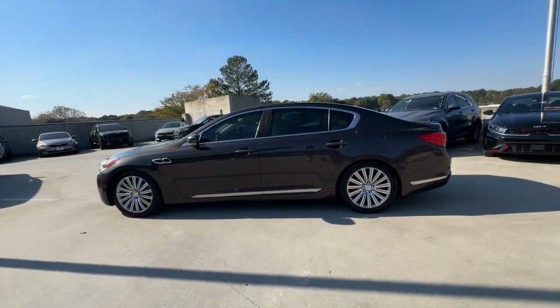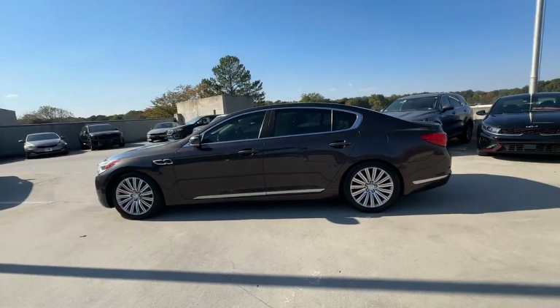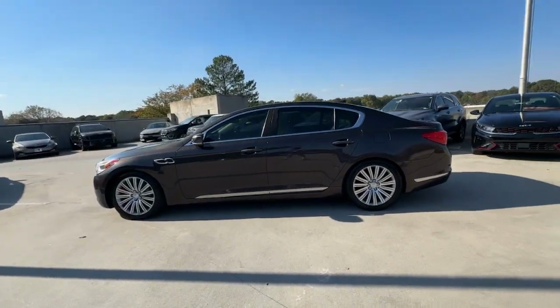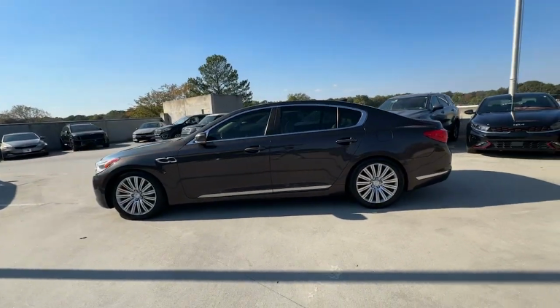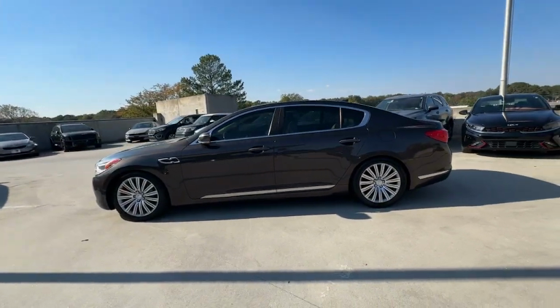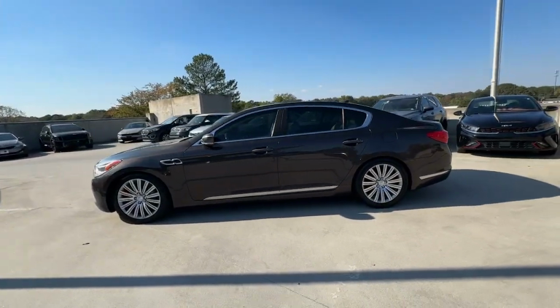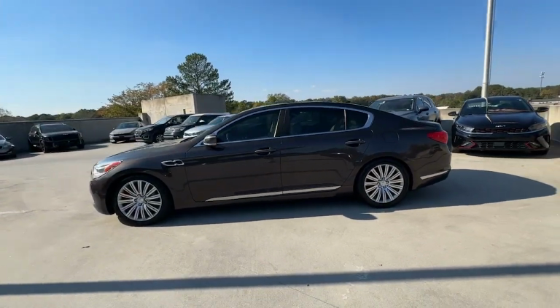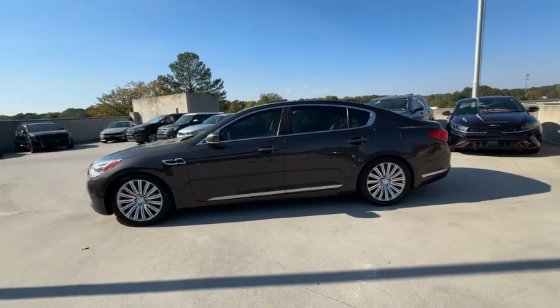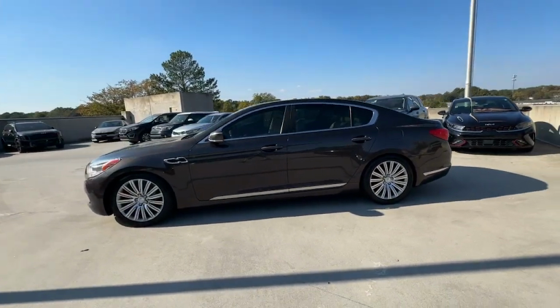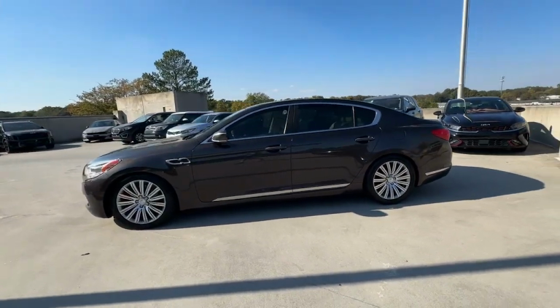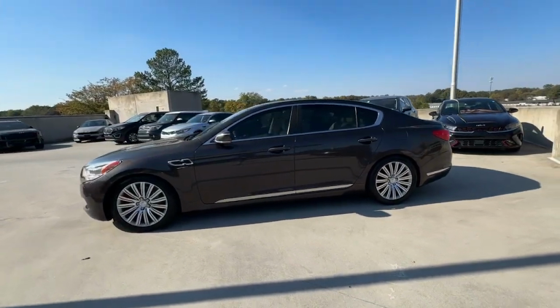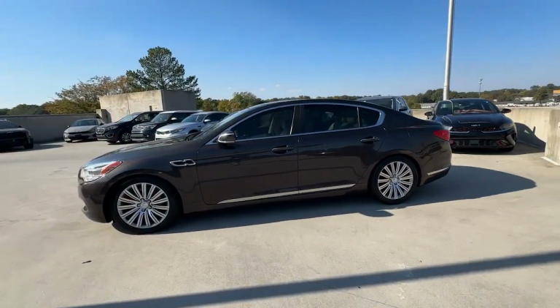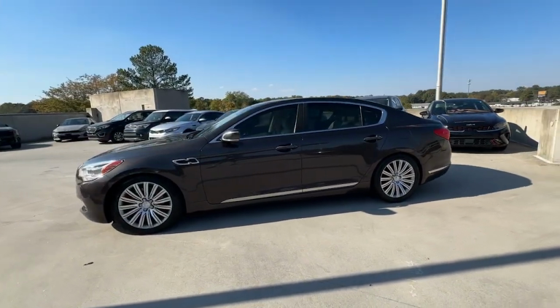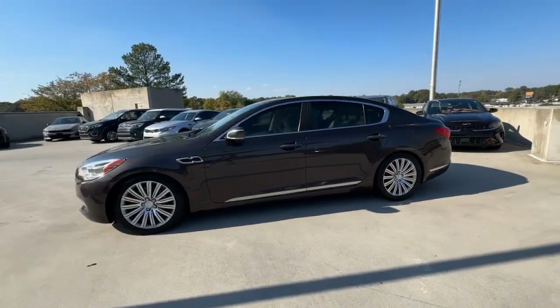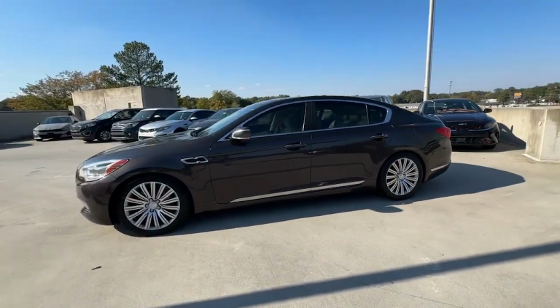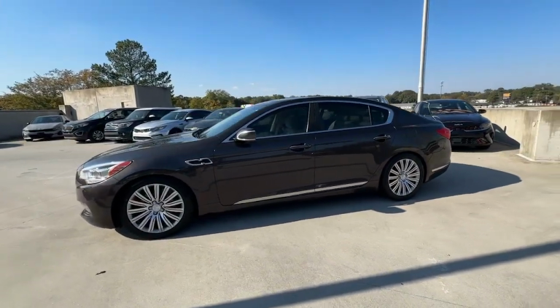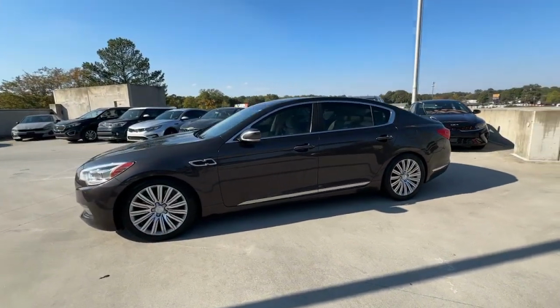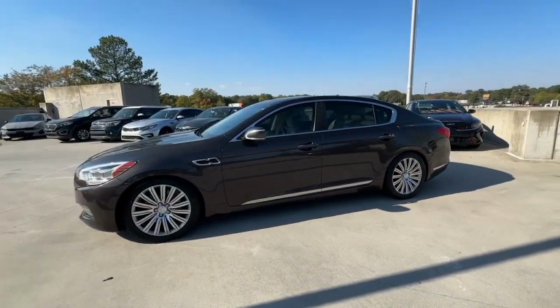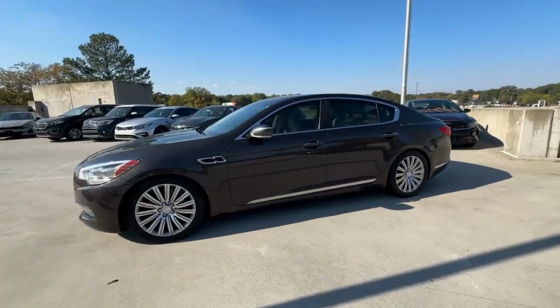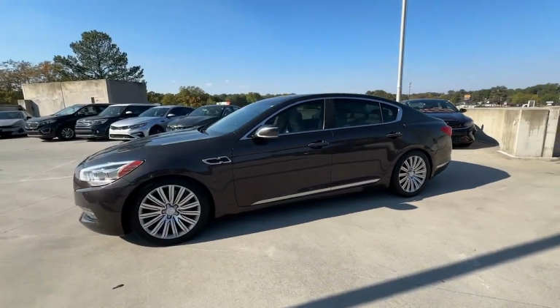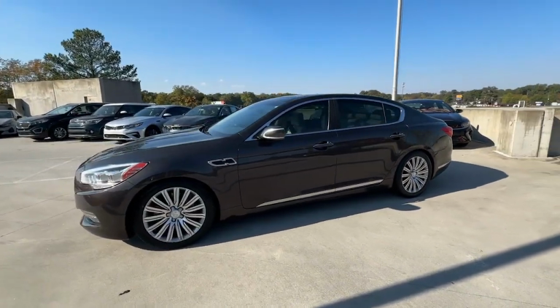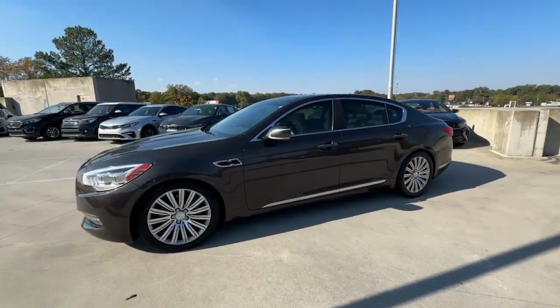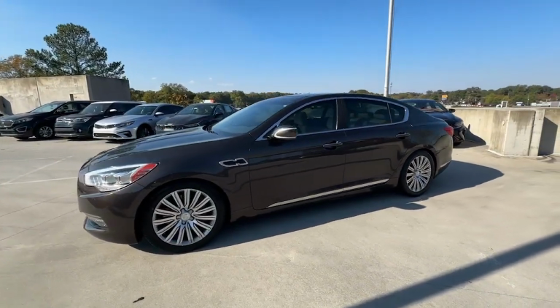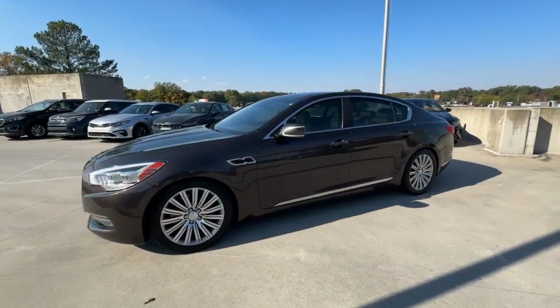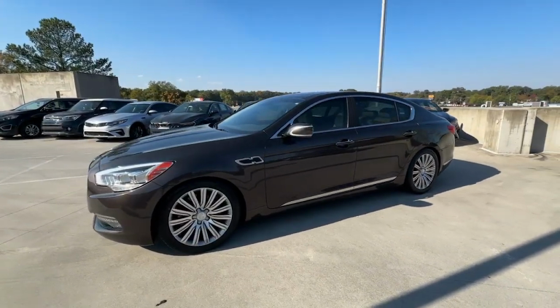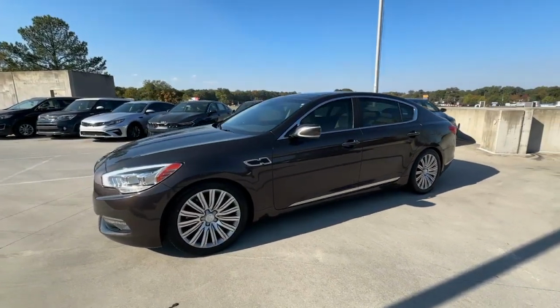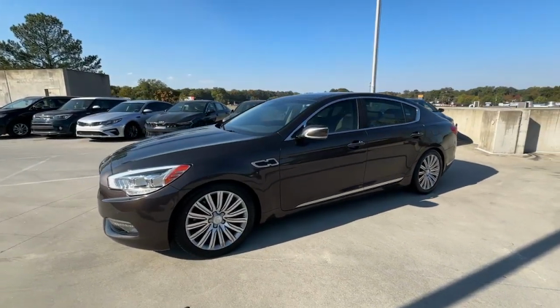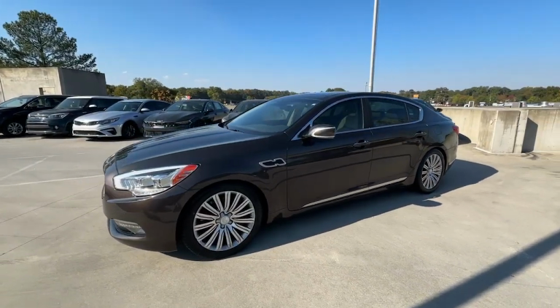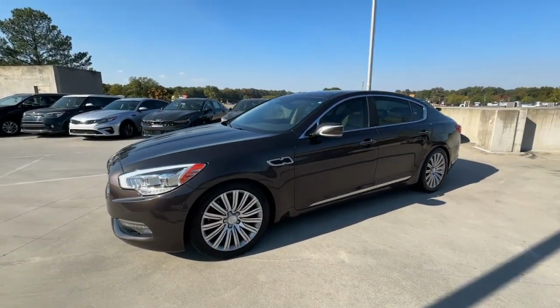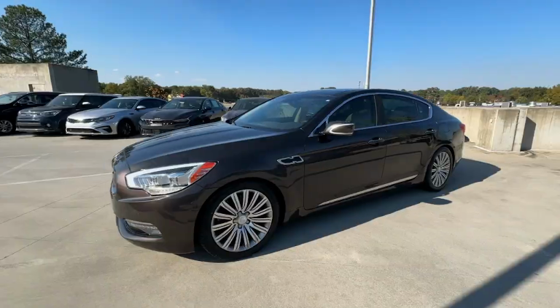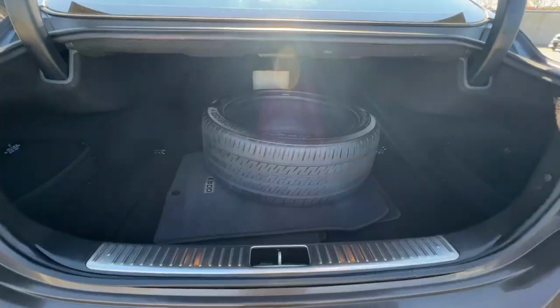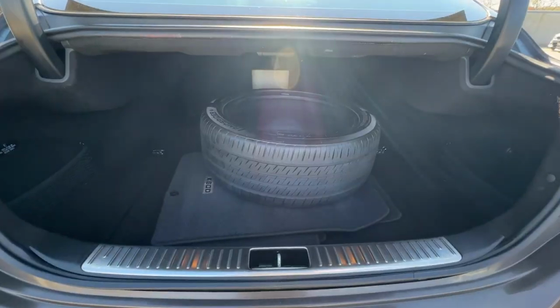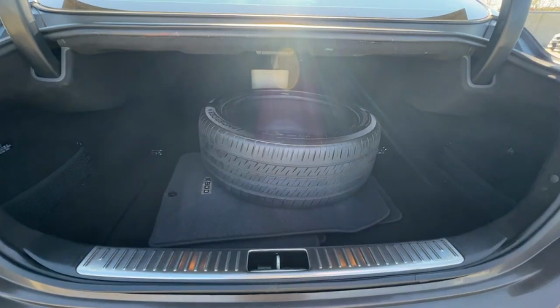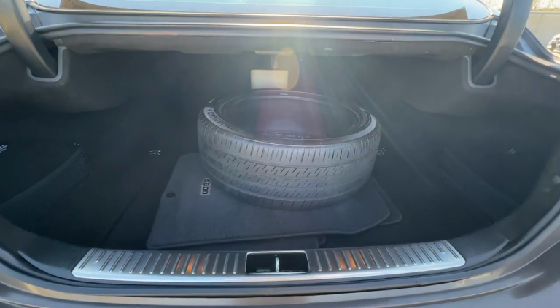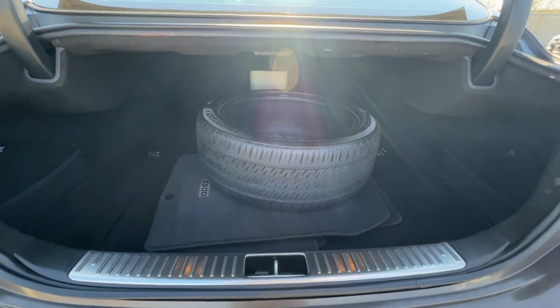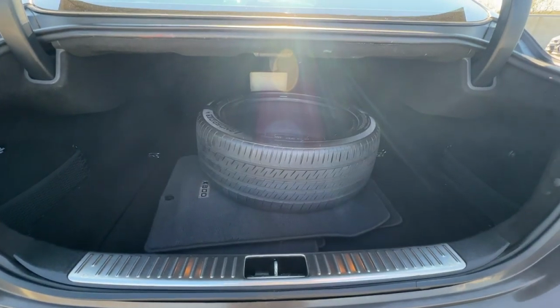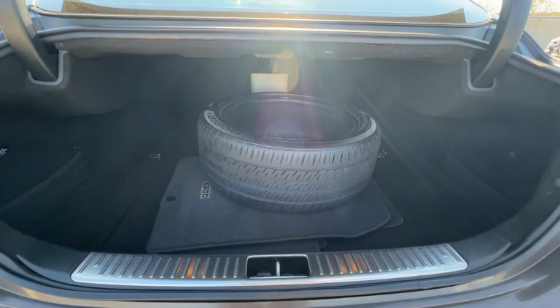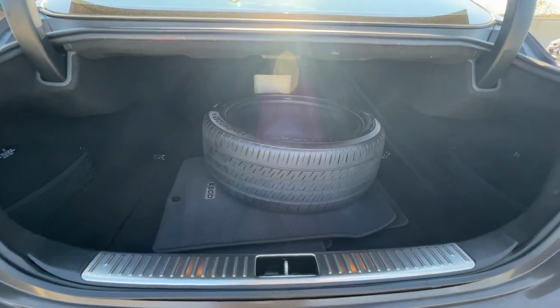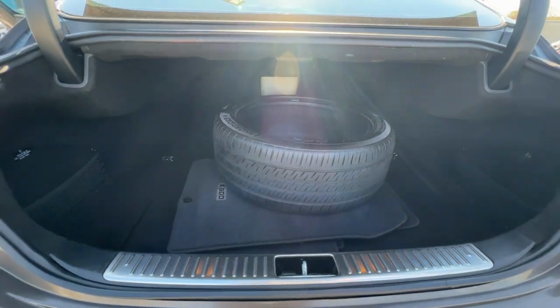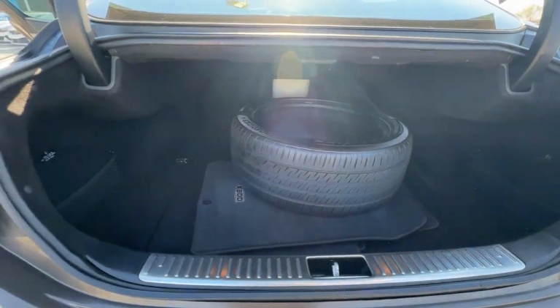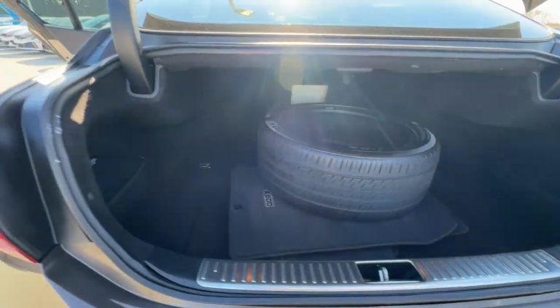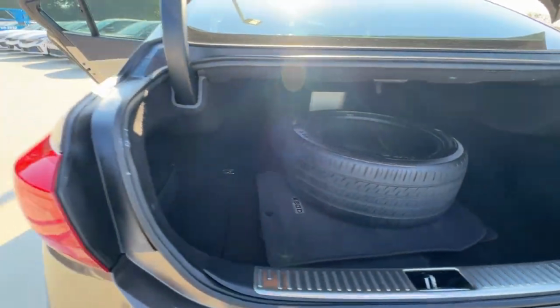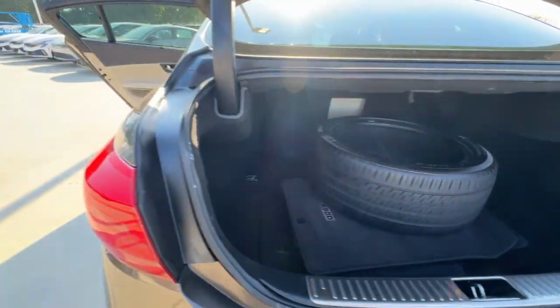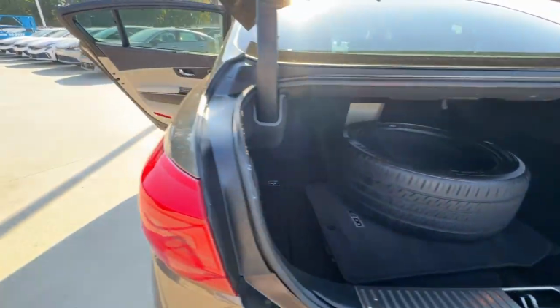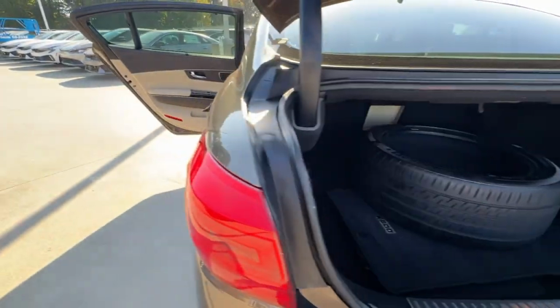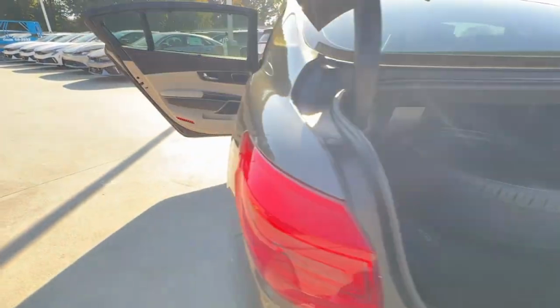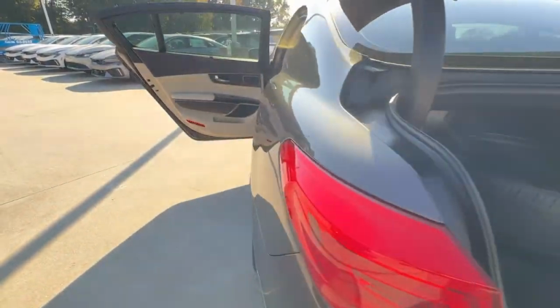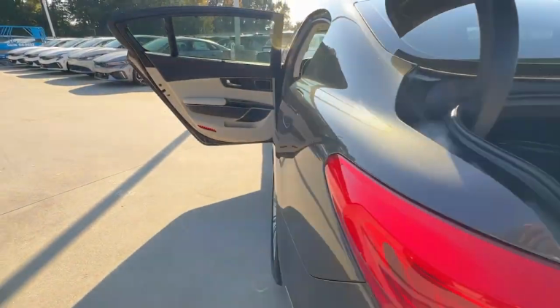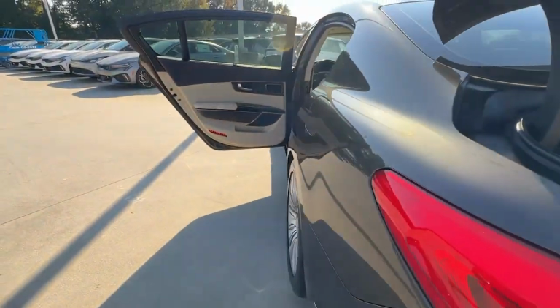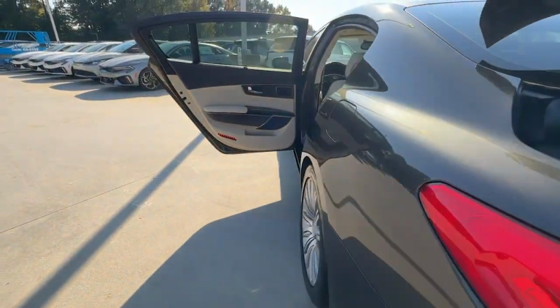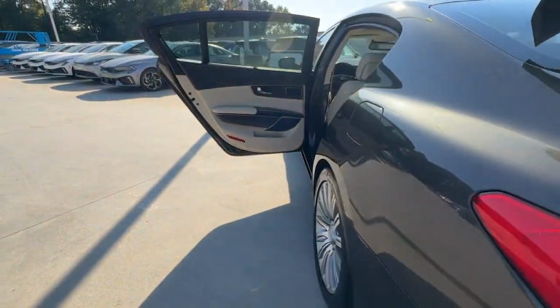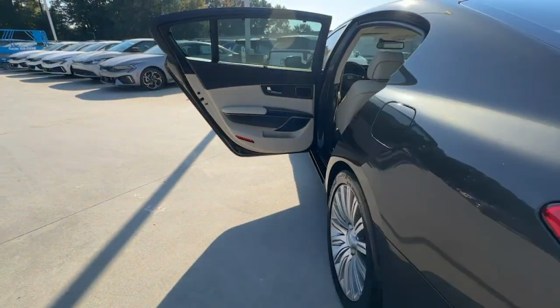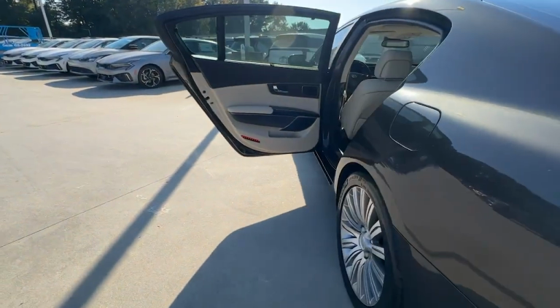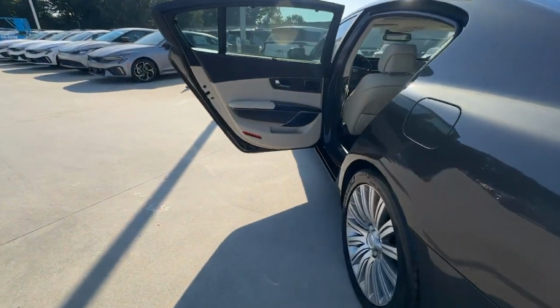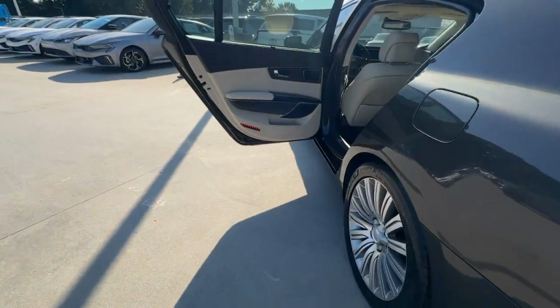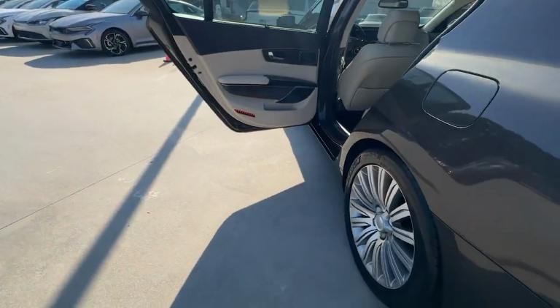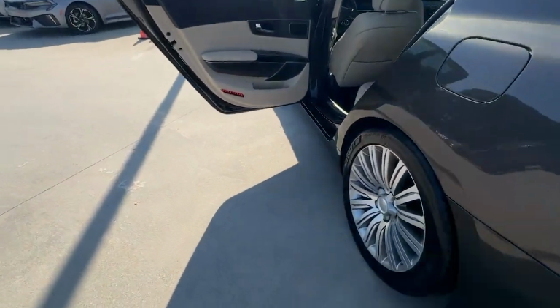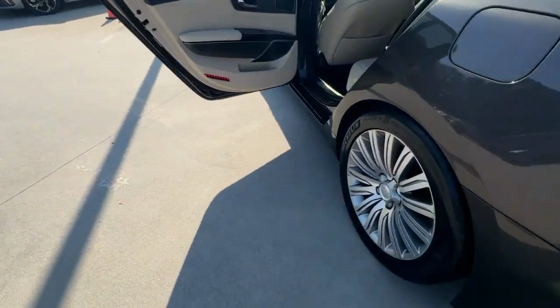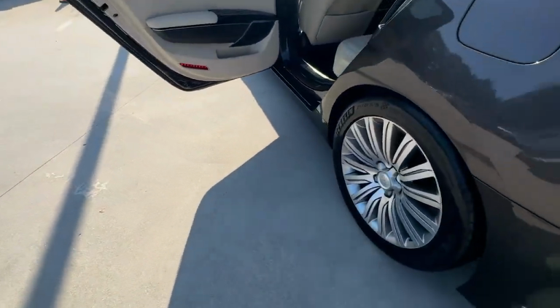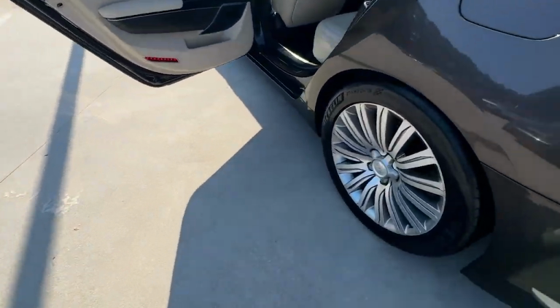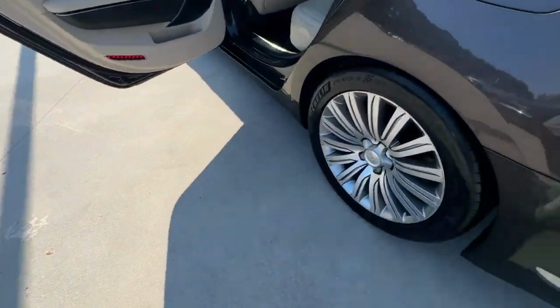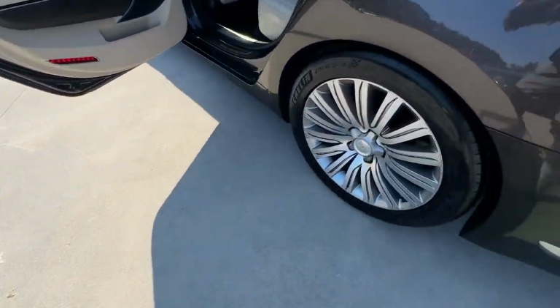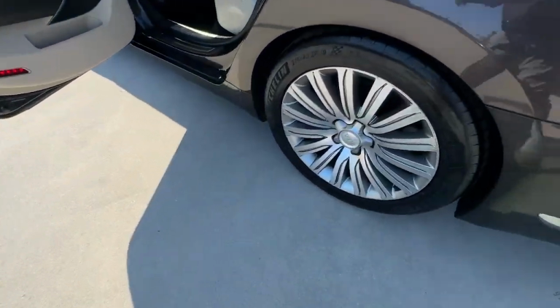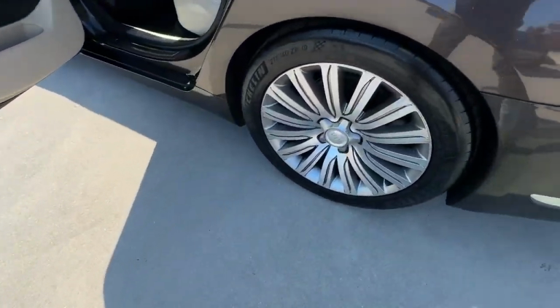From its sculpted lines, to its suite of smart tech, to its meticulous quality, this exceptional automobile exceeds all expectations.